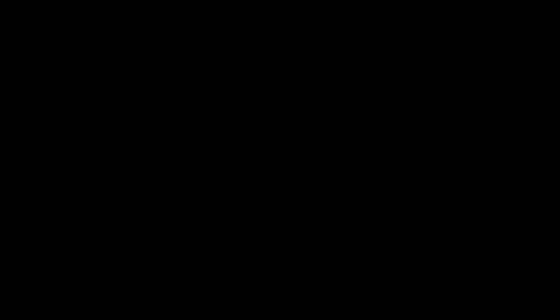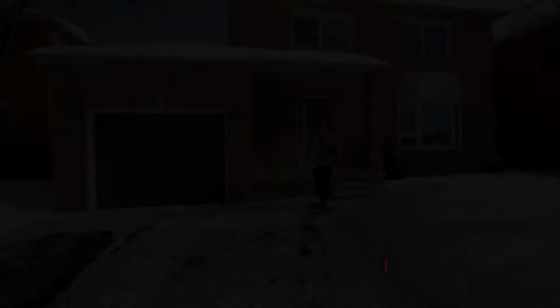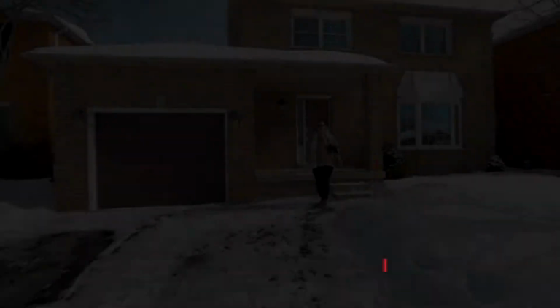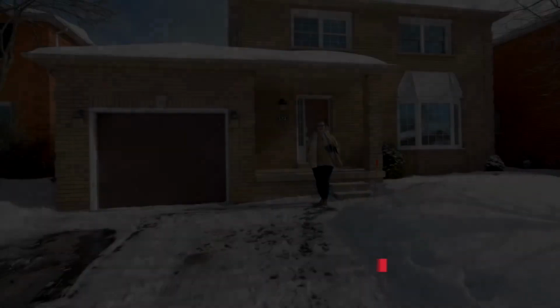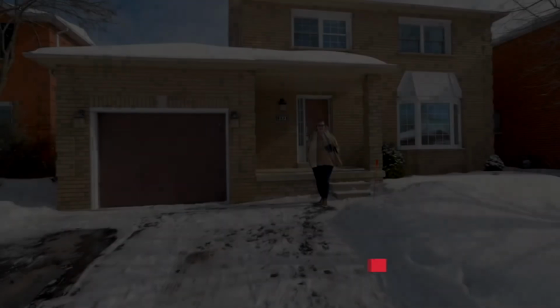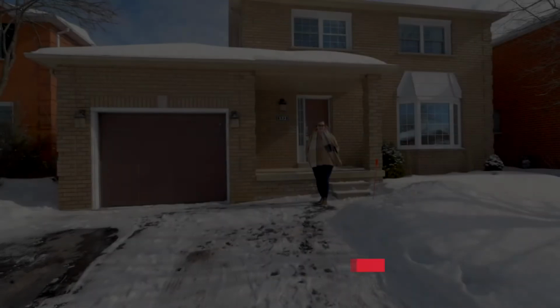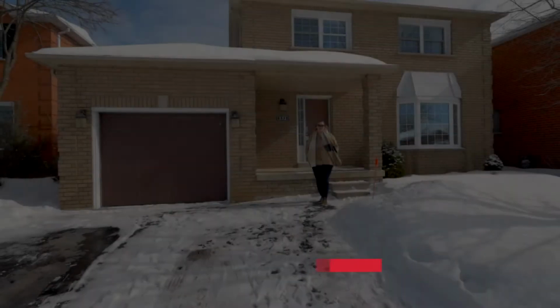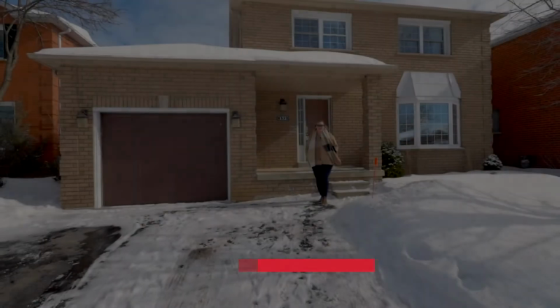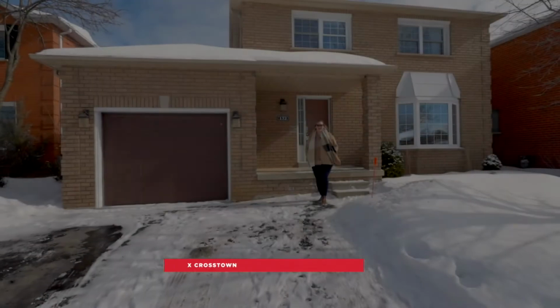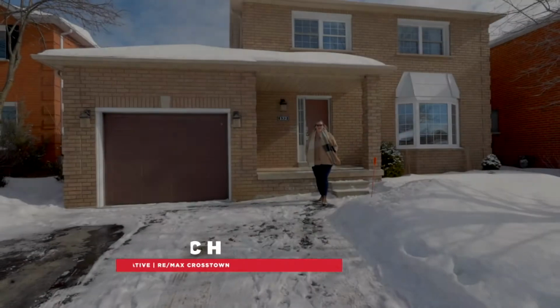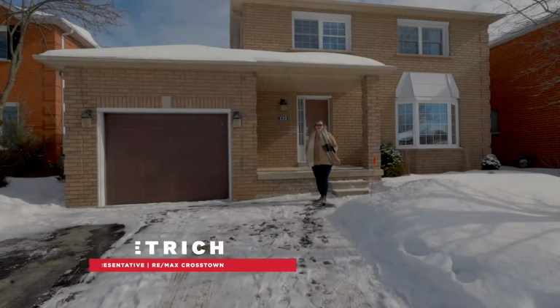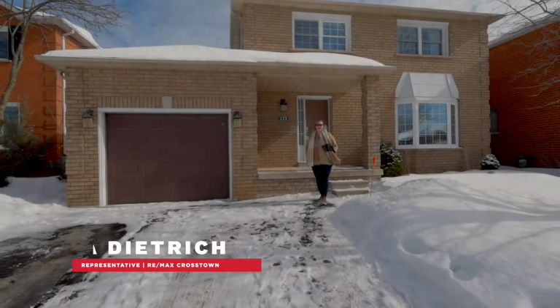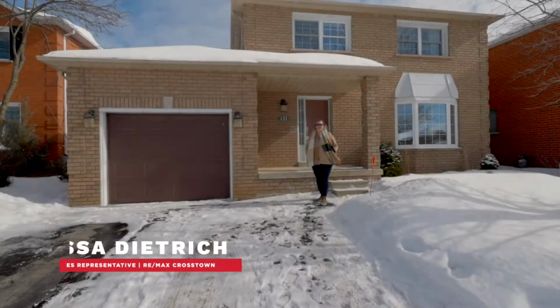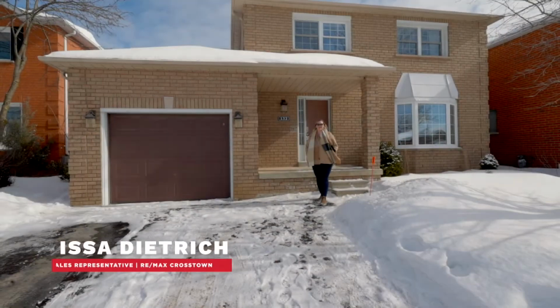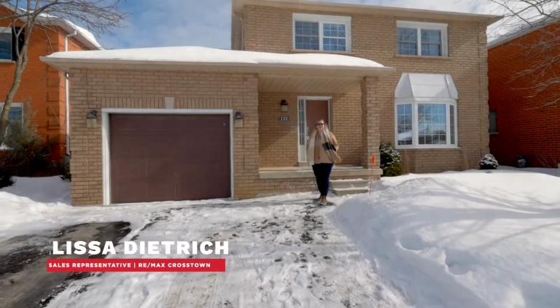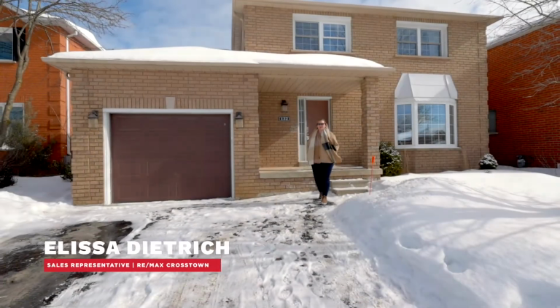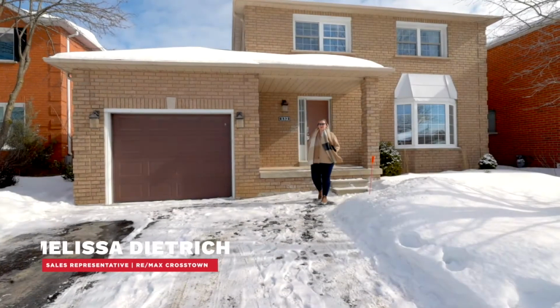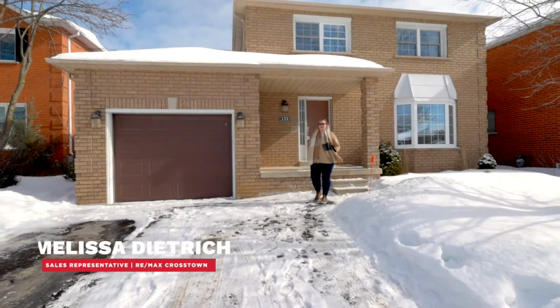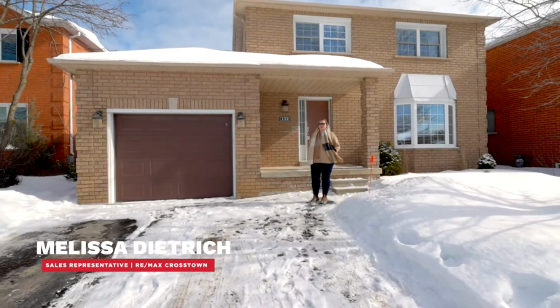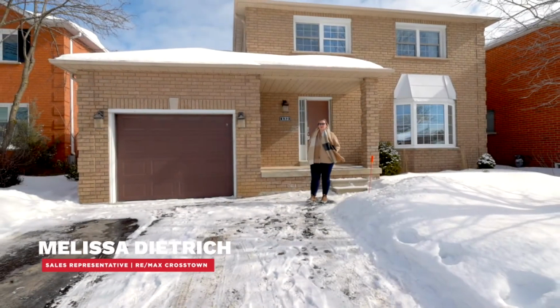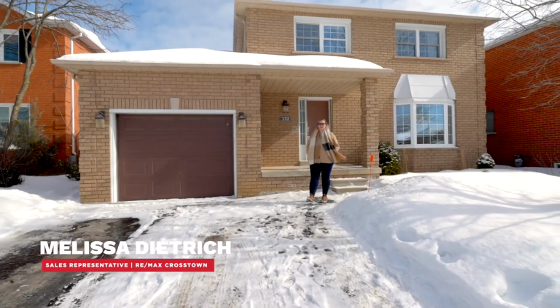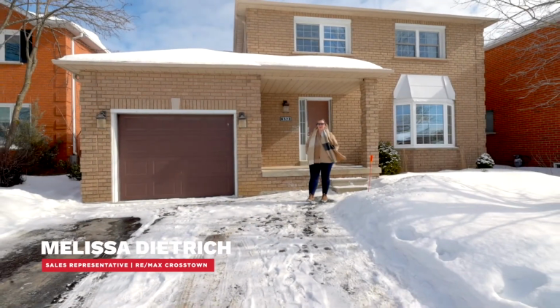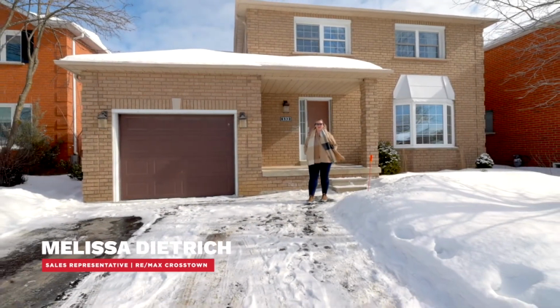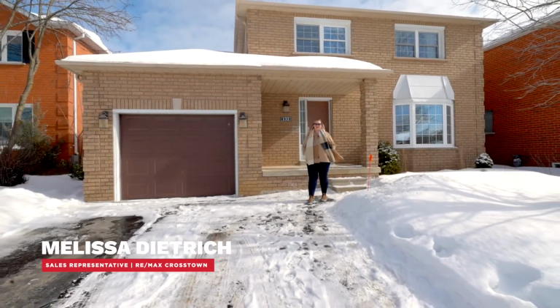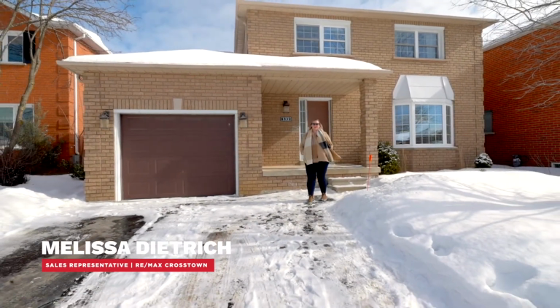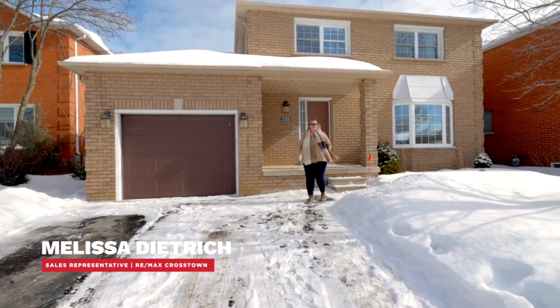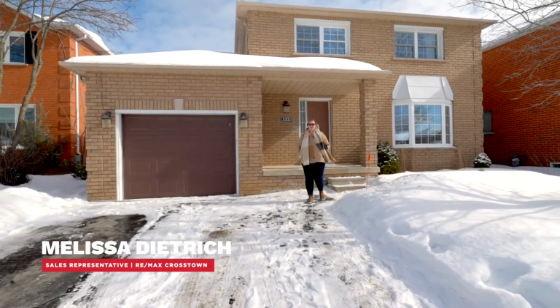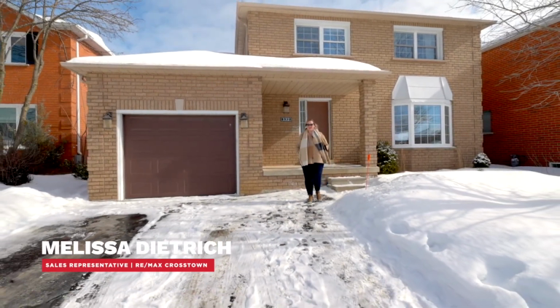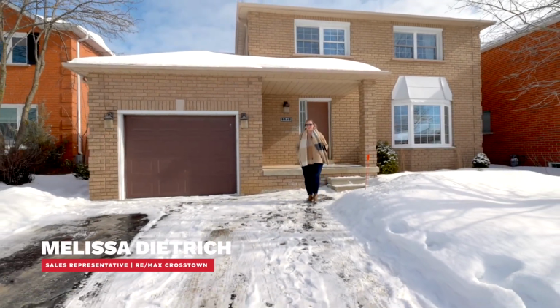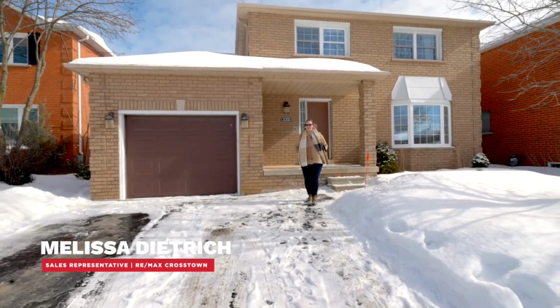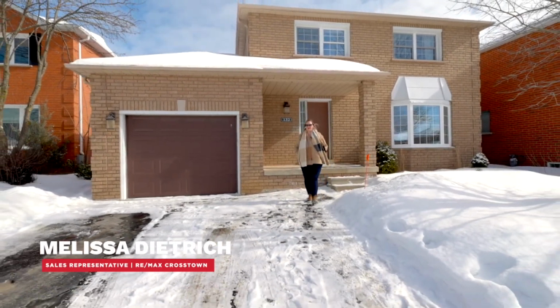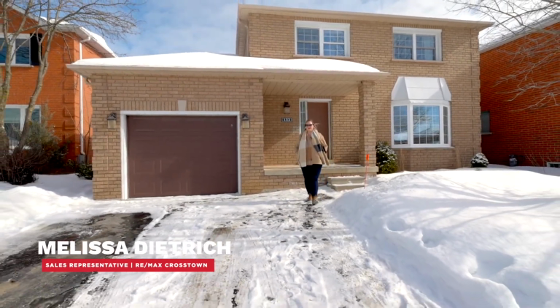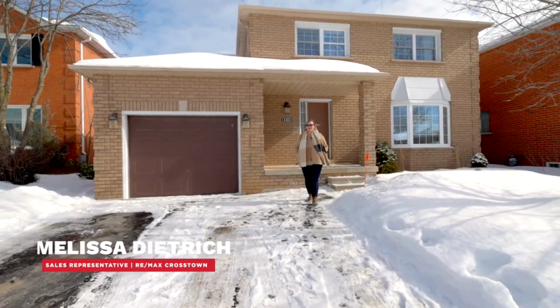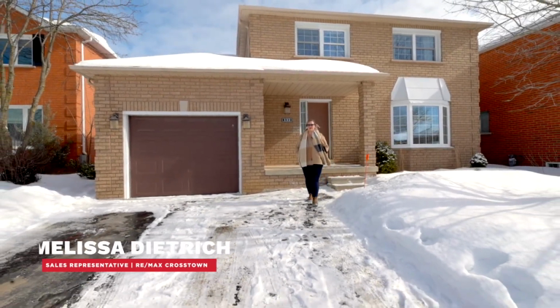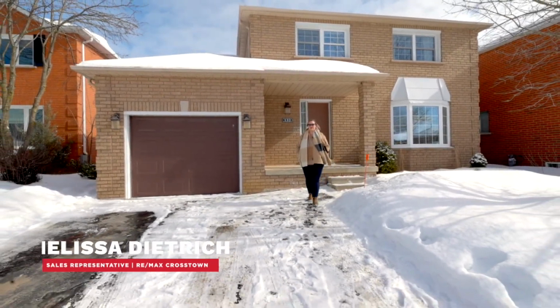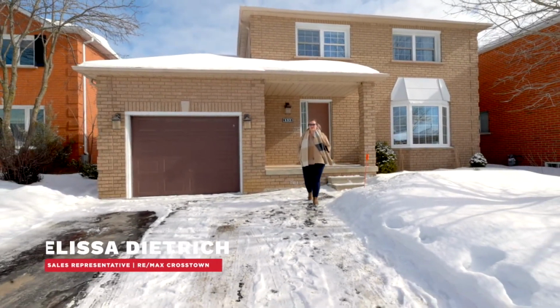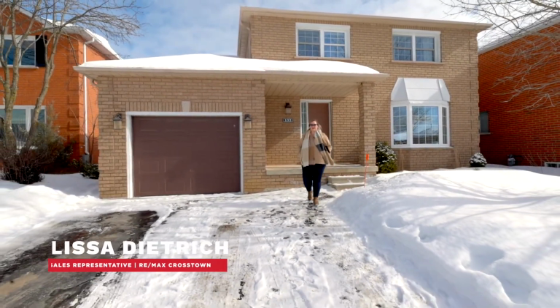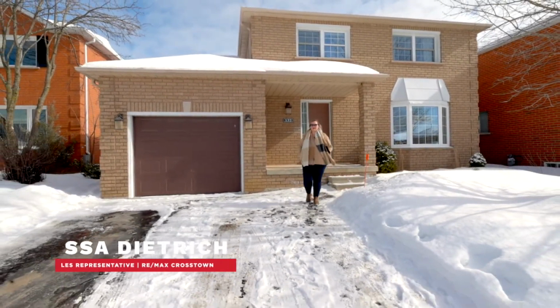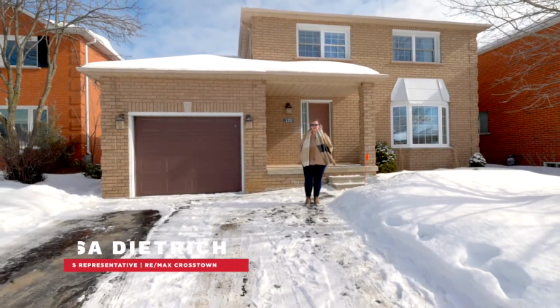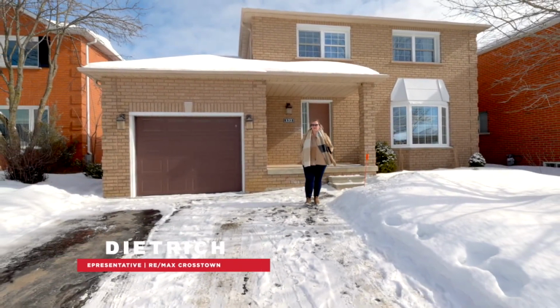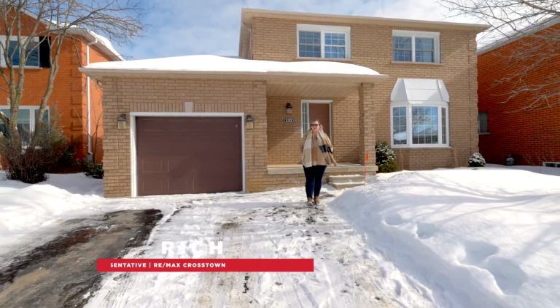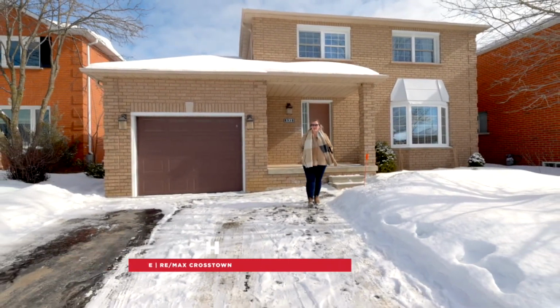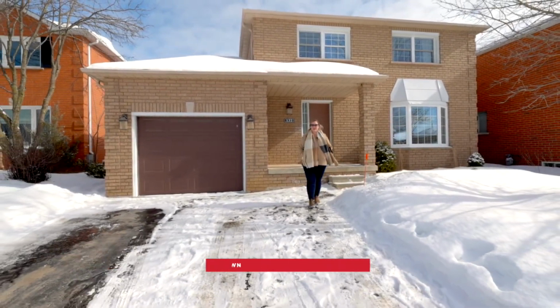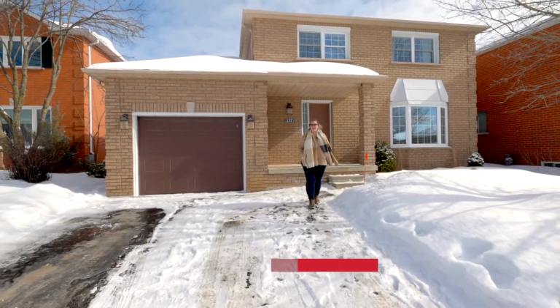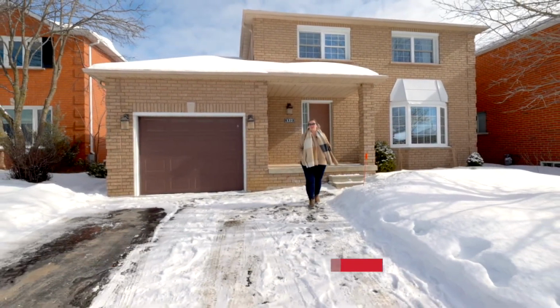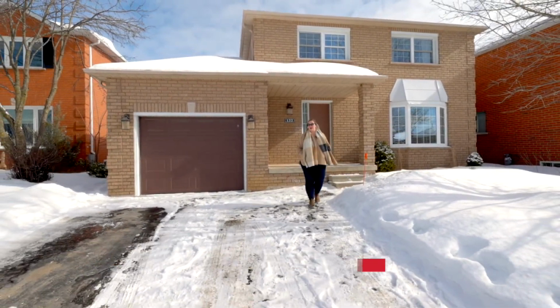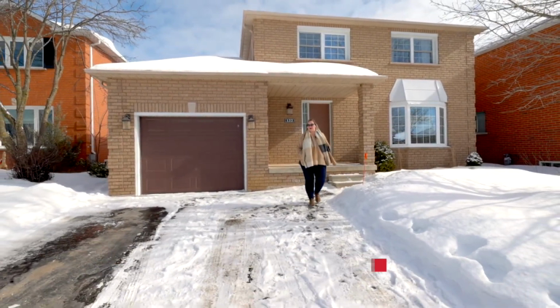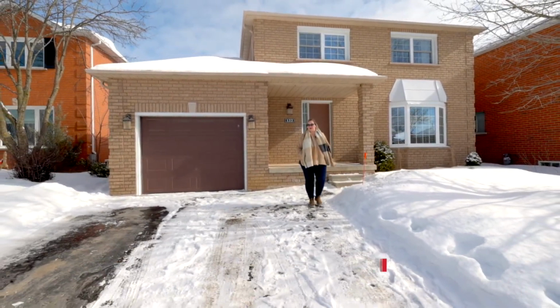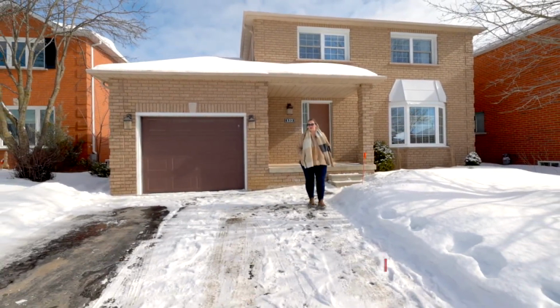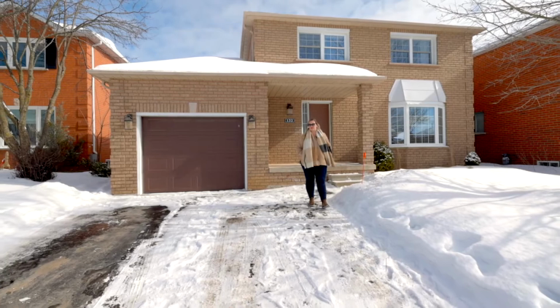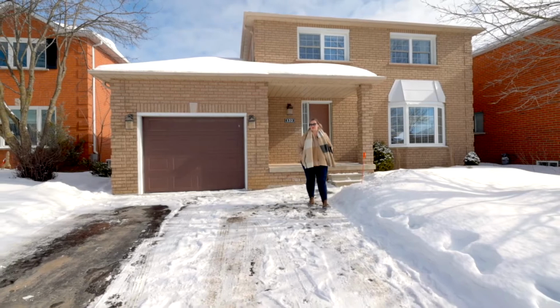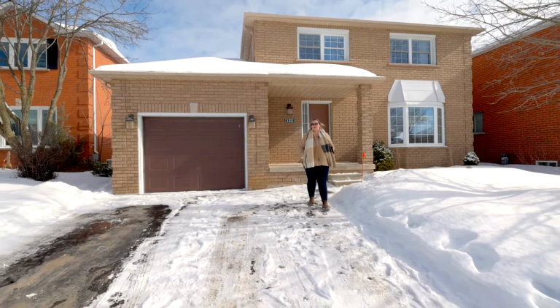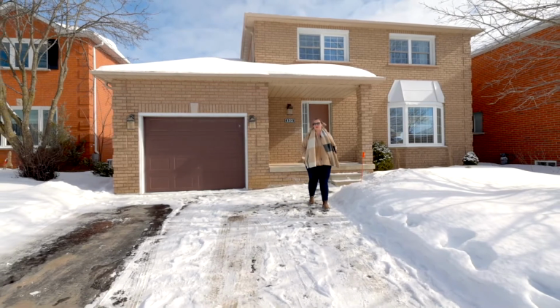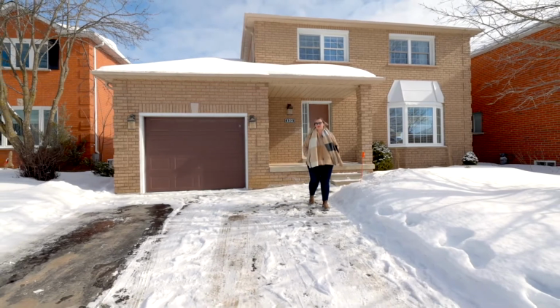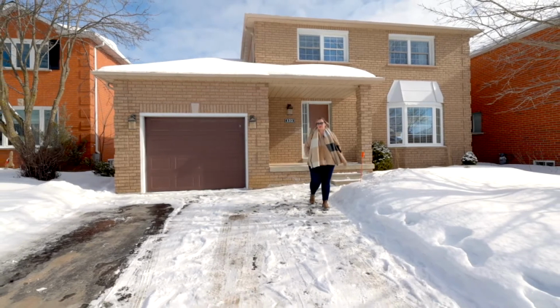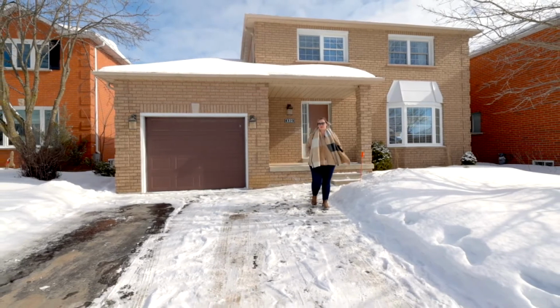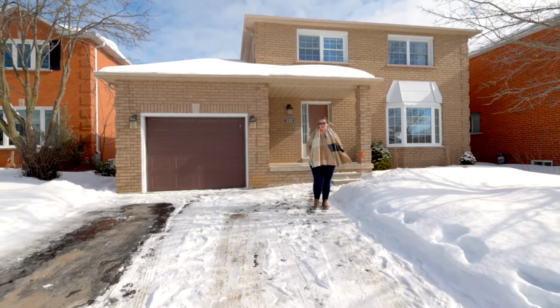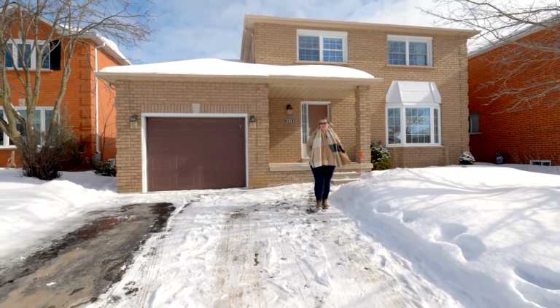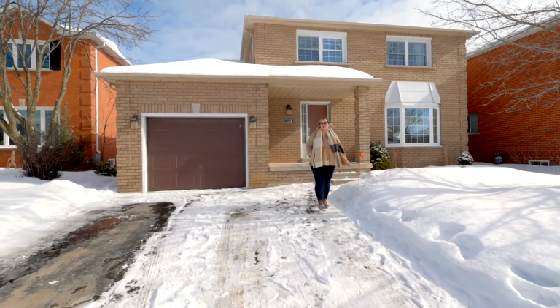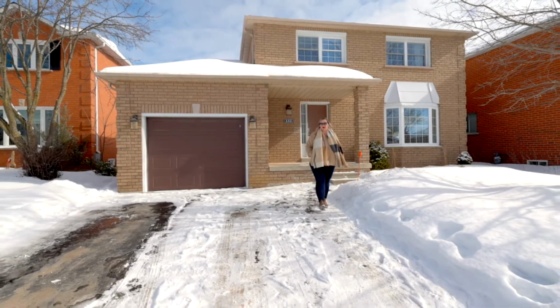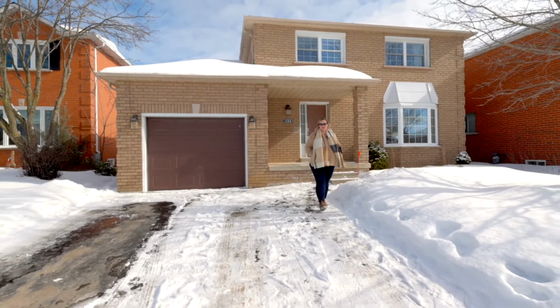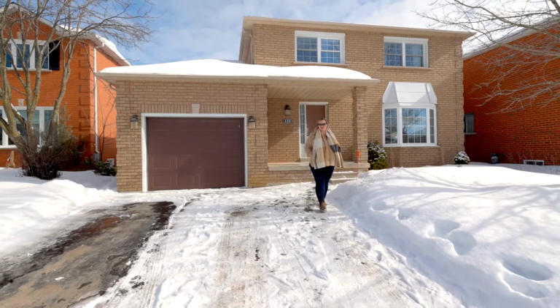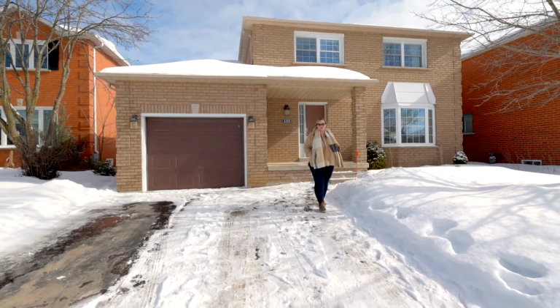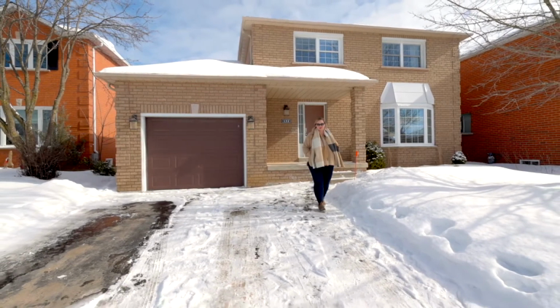Hi there, I'm Melissa Dietrich with the Jackie Jones team at RE-MAX Crosstown, and welcome to 132 Brown Street.